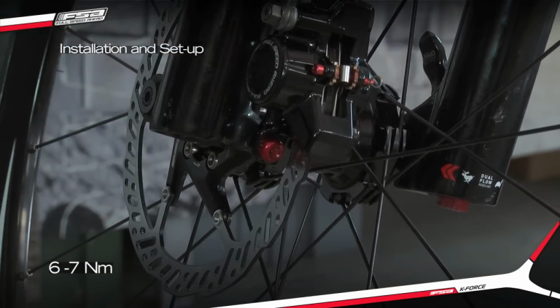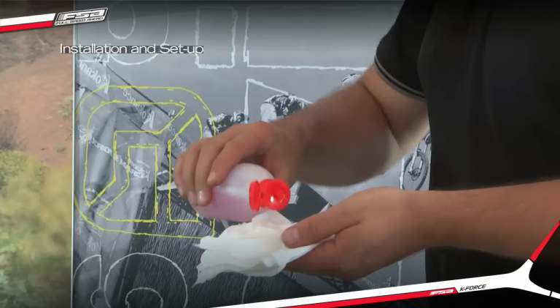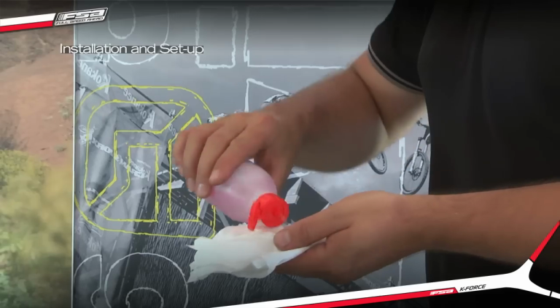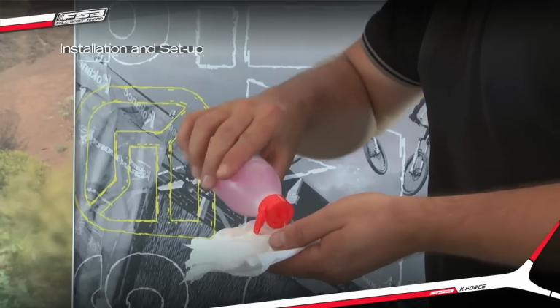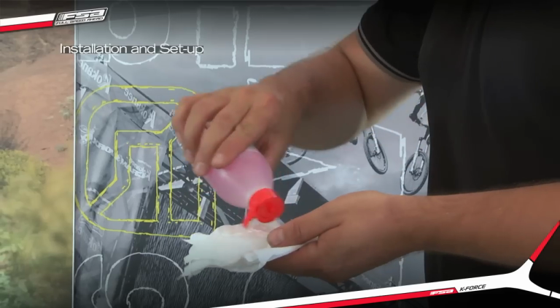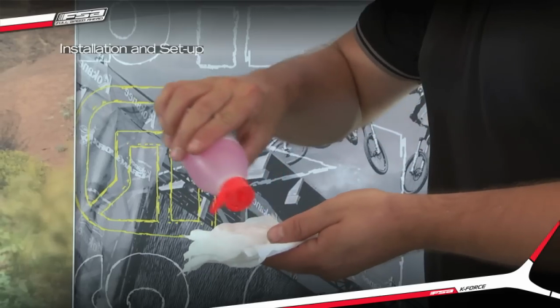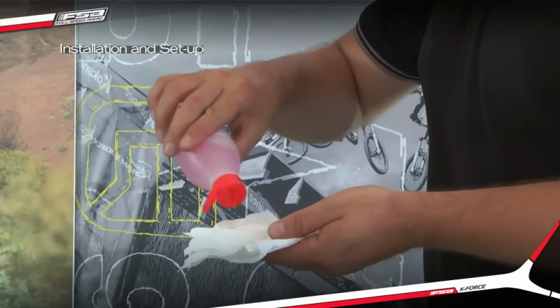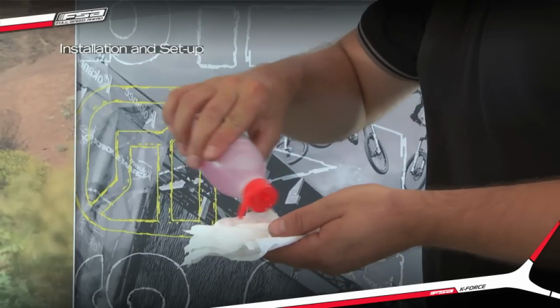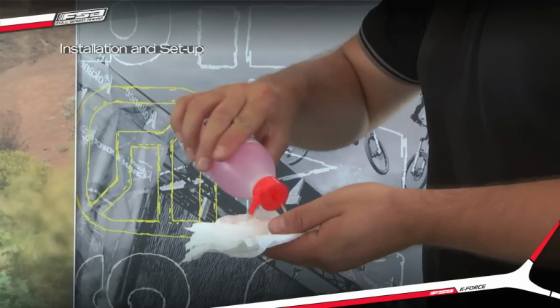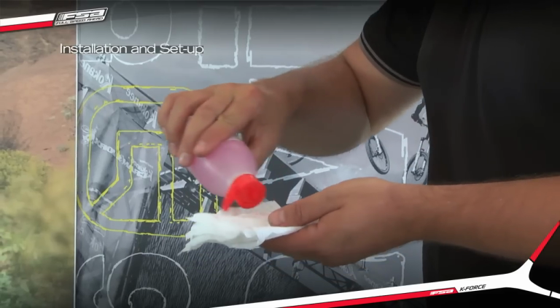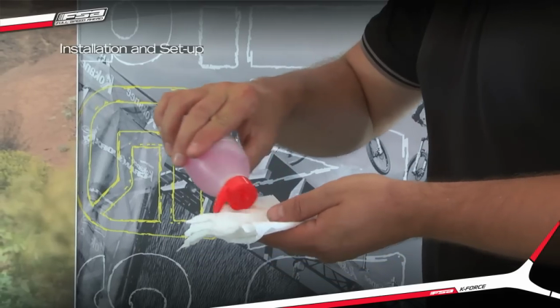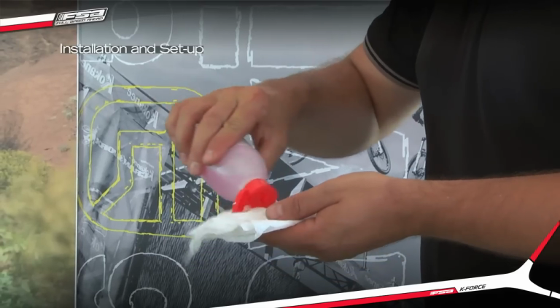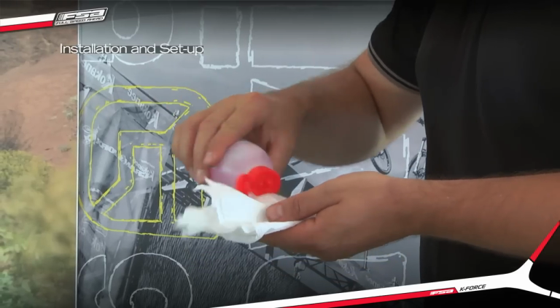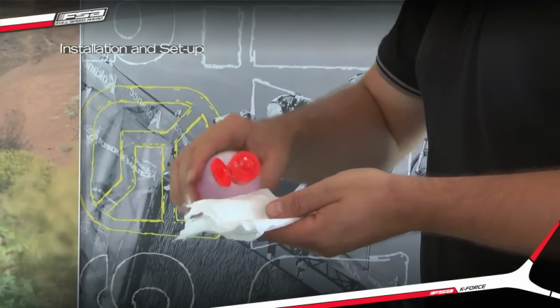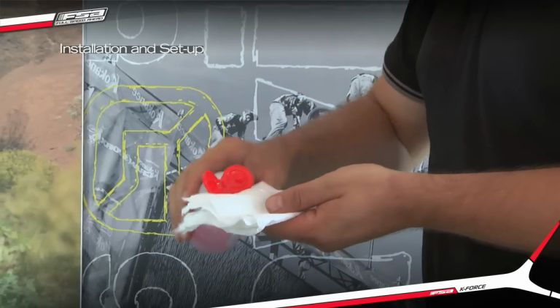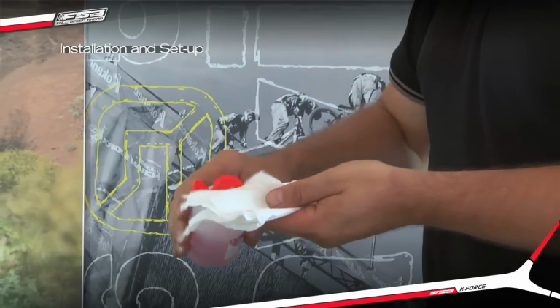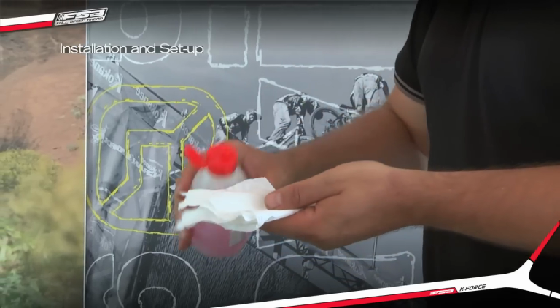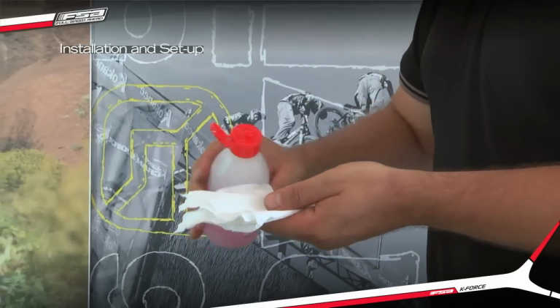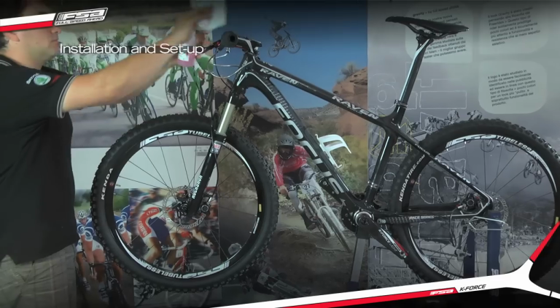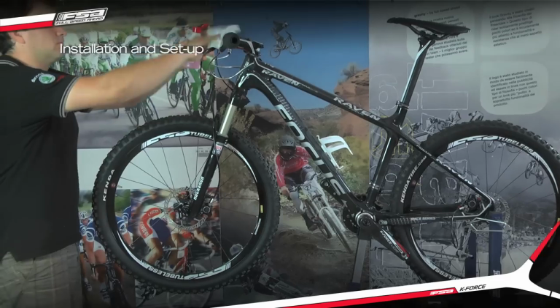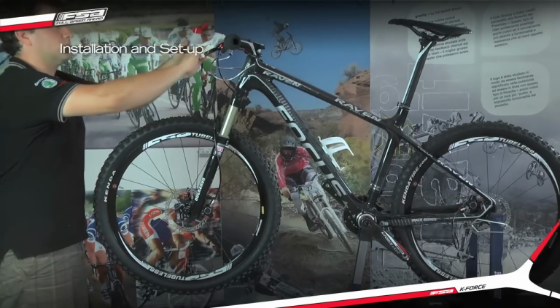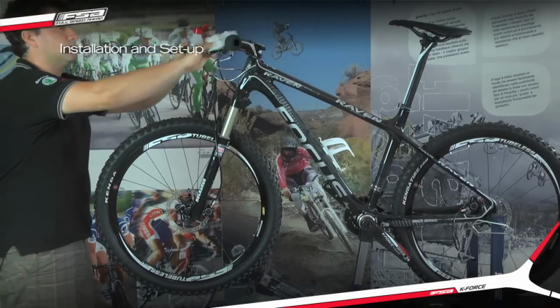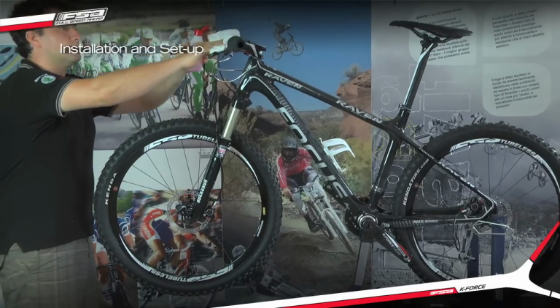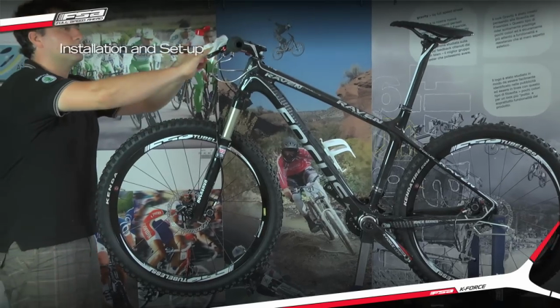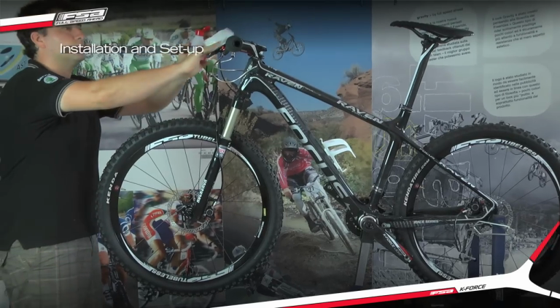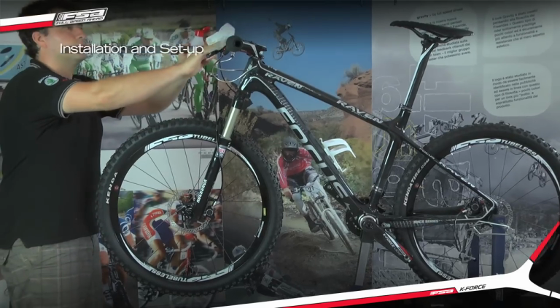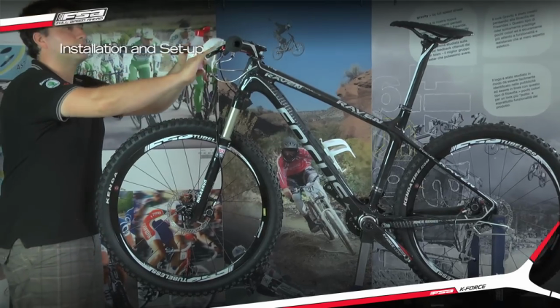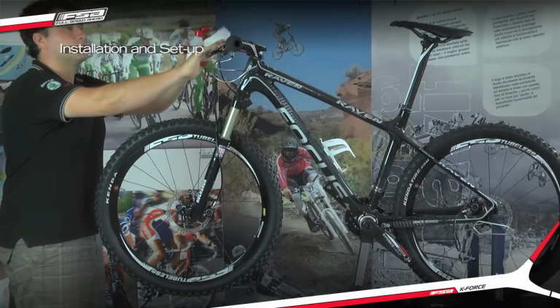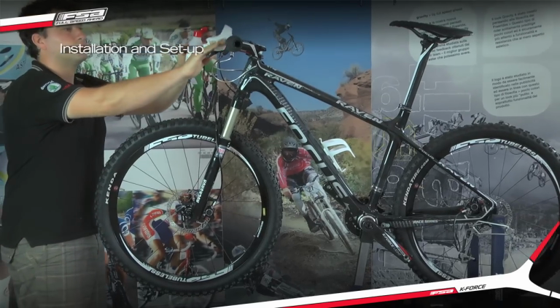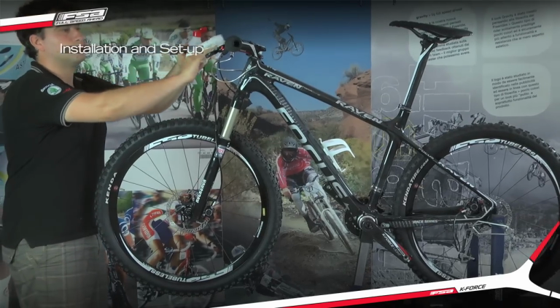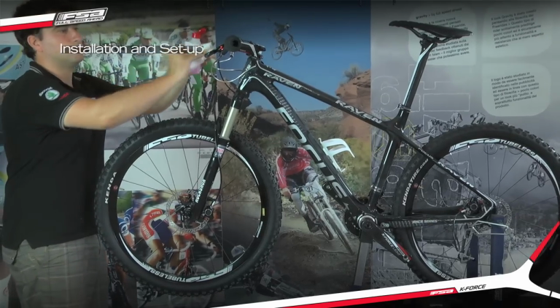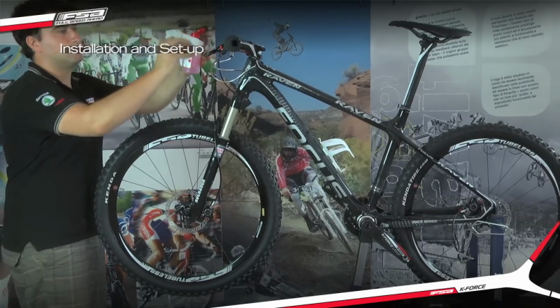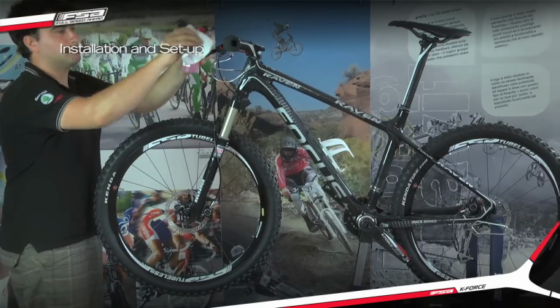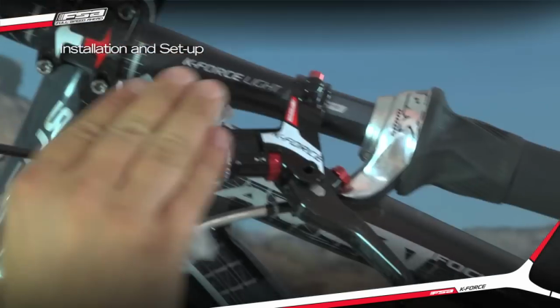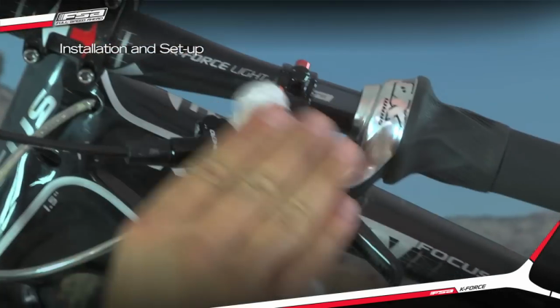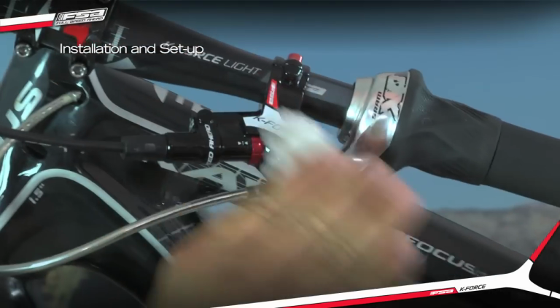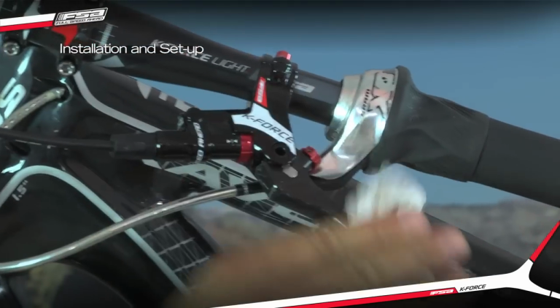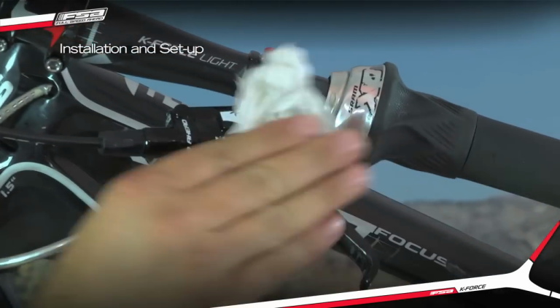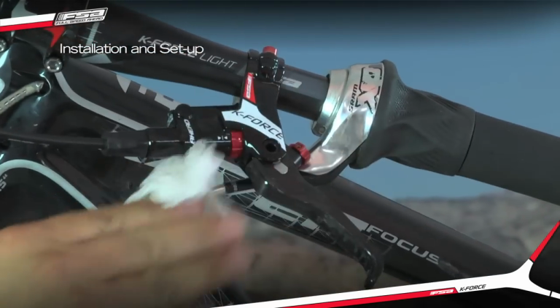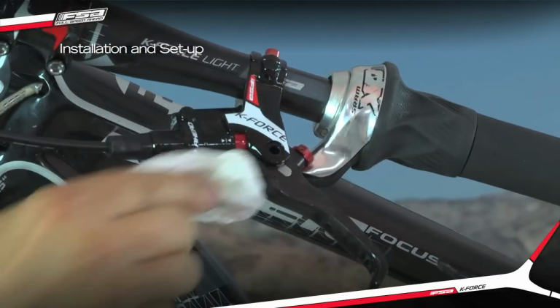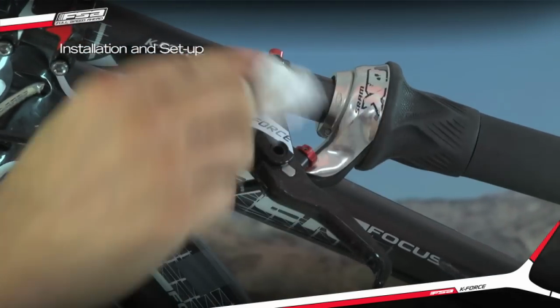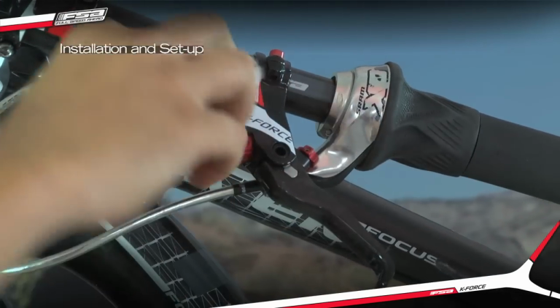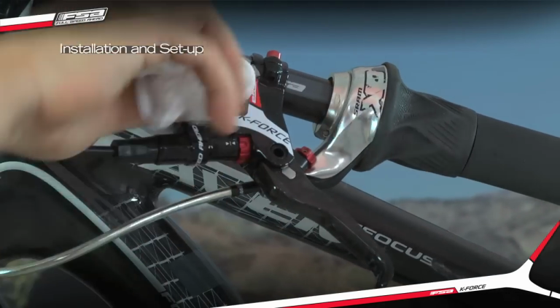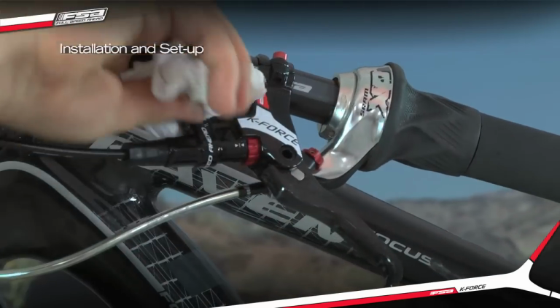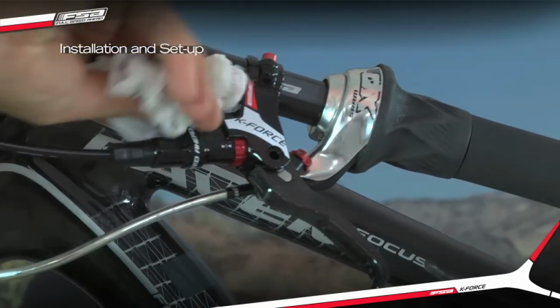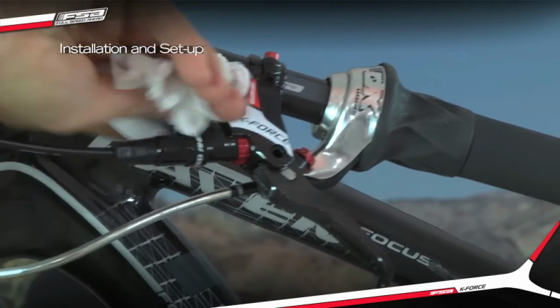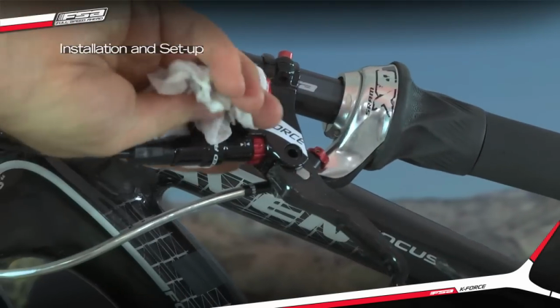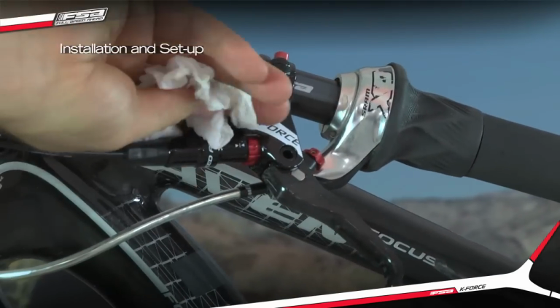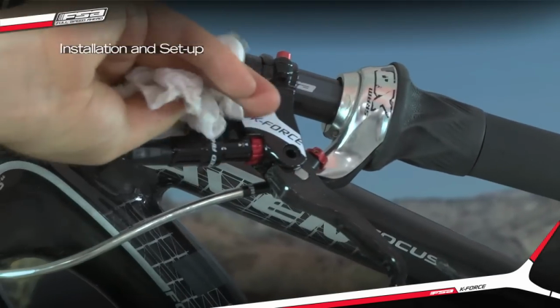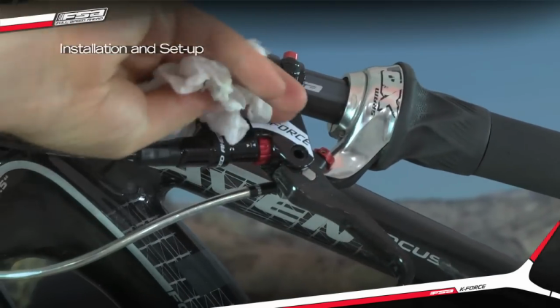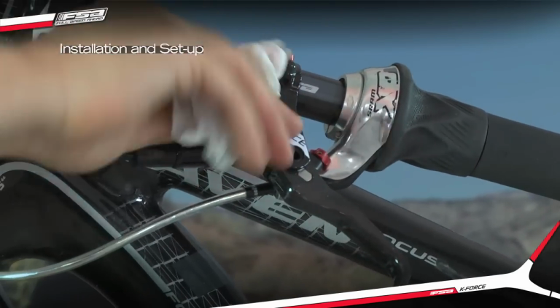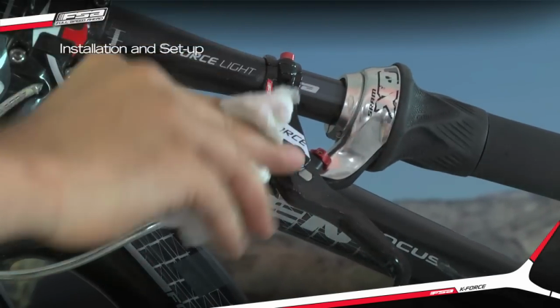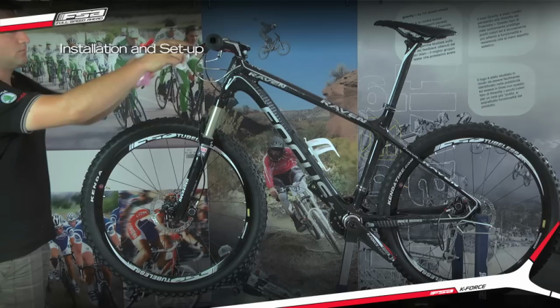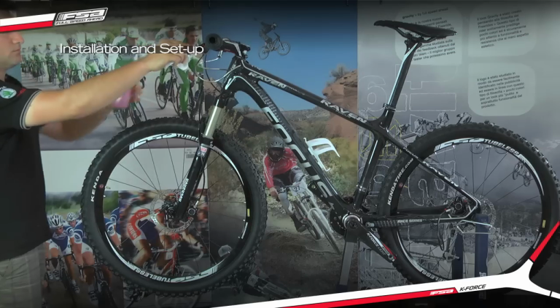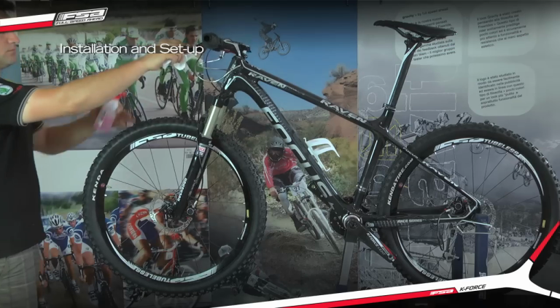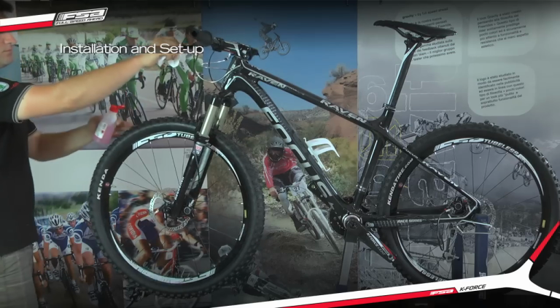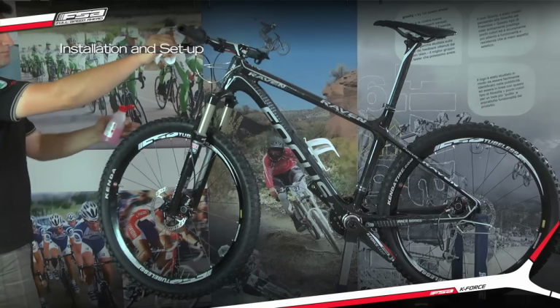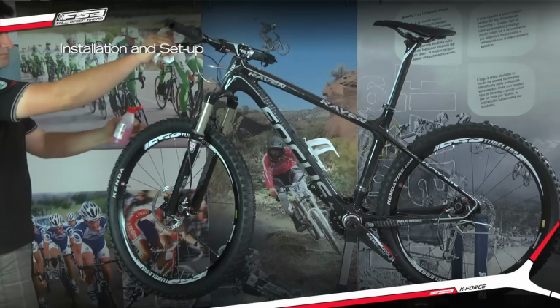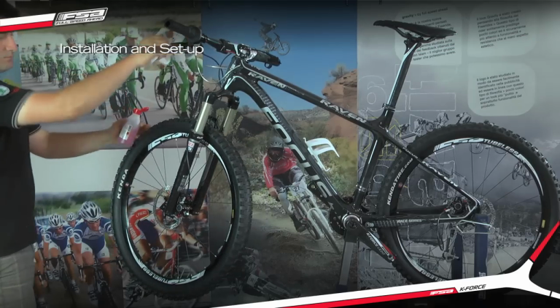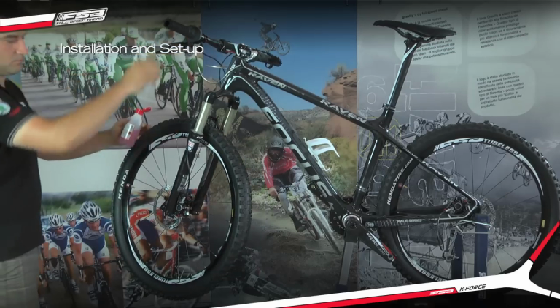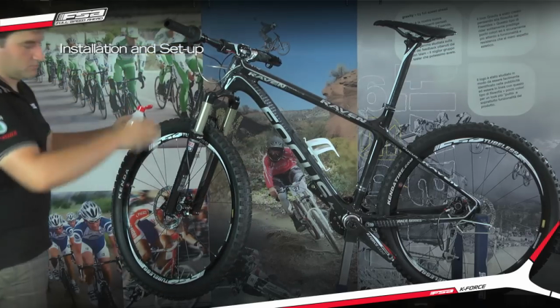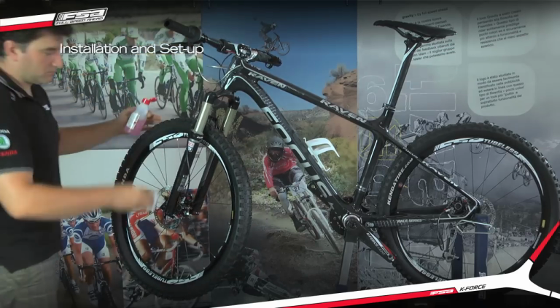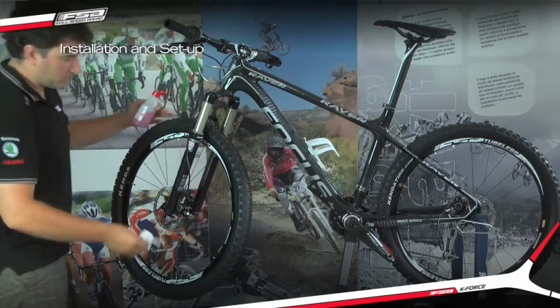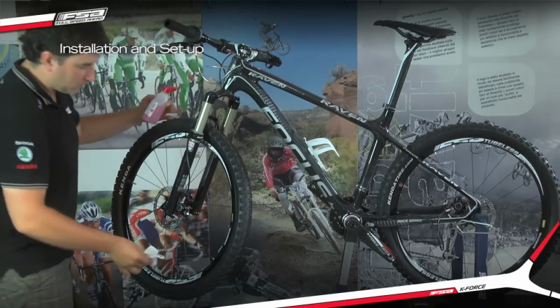Wipe down the brake lever, caliper, and rotor with denatured isopropyl alcohol and a lint-free rag.